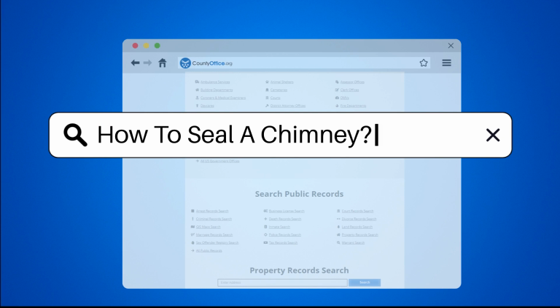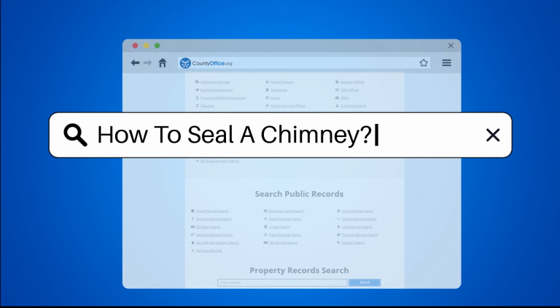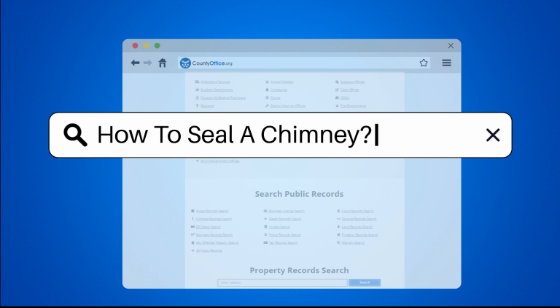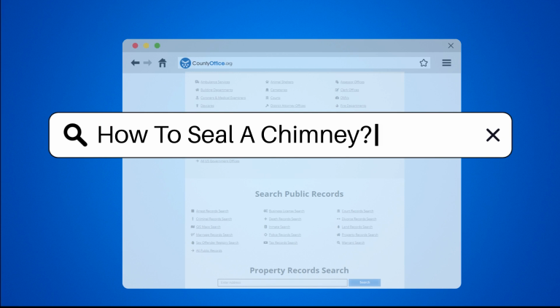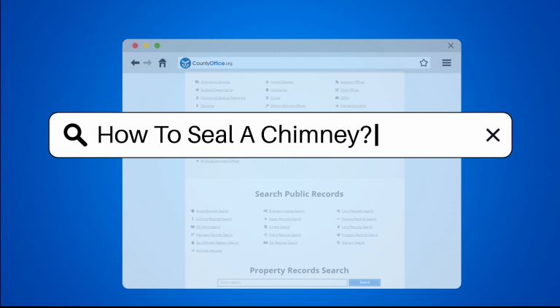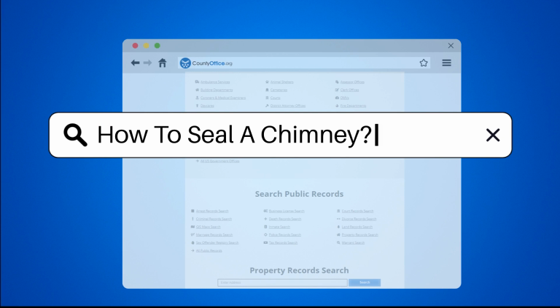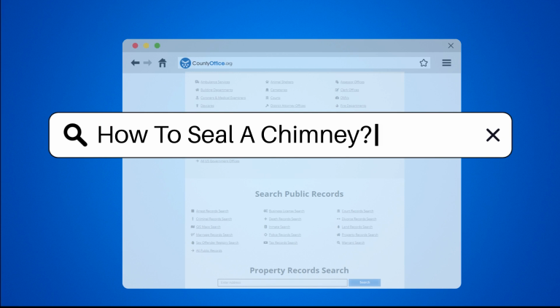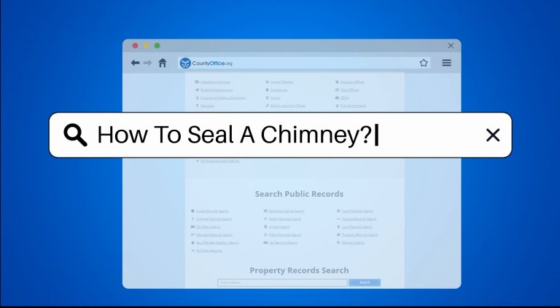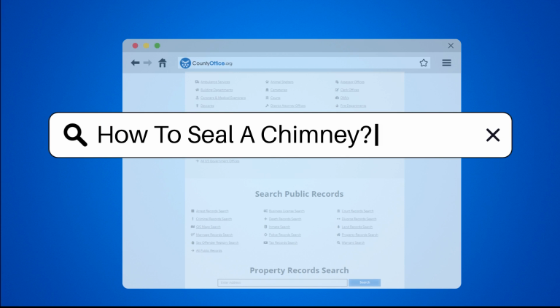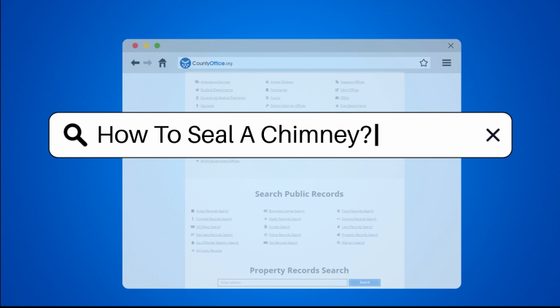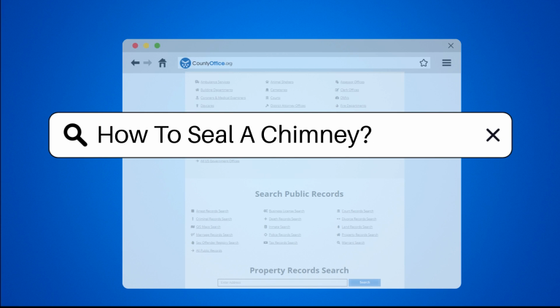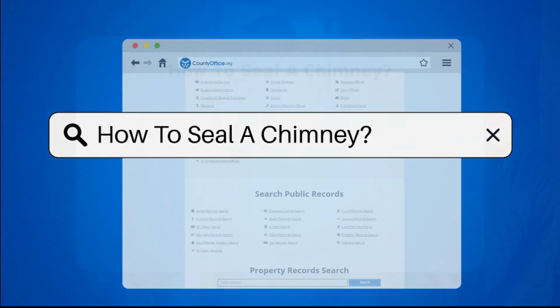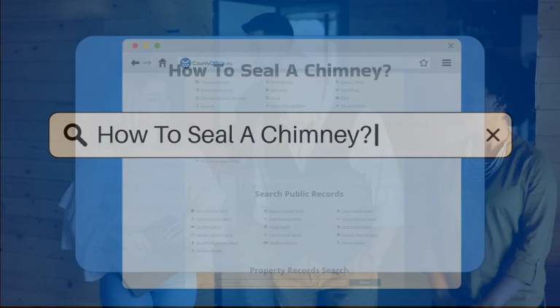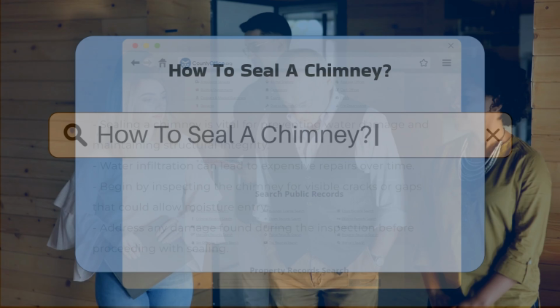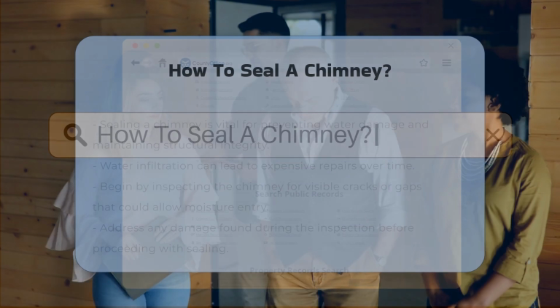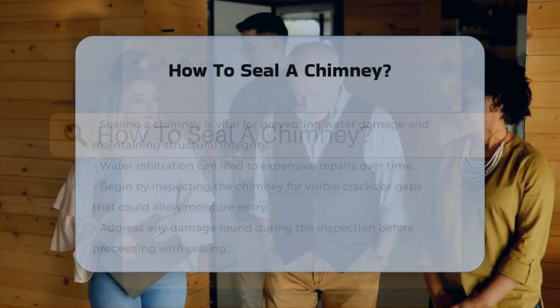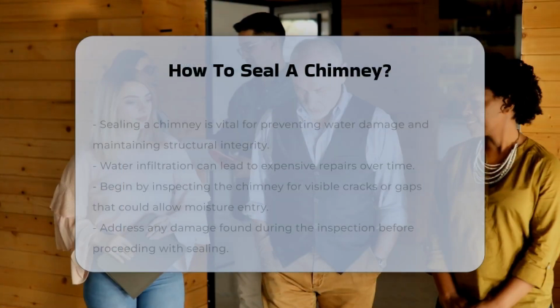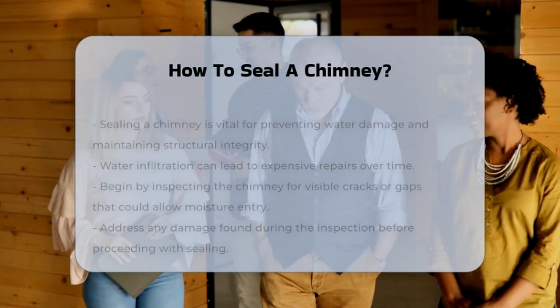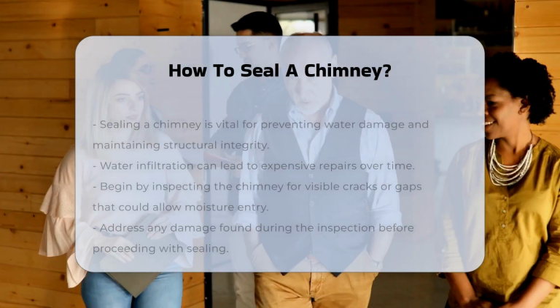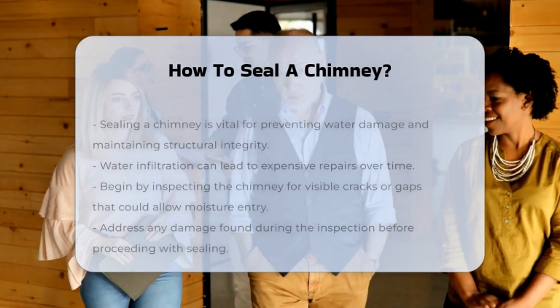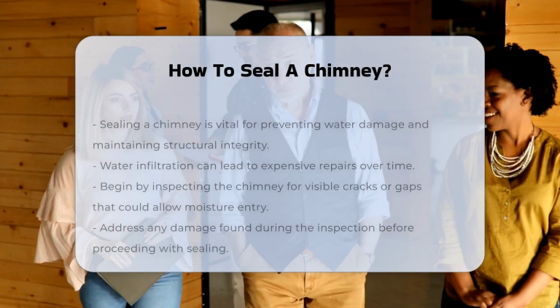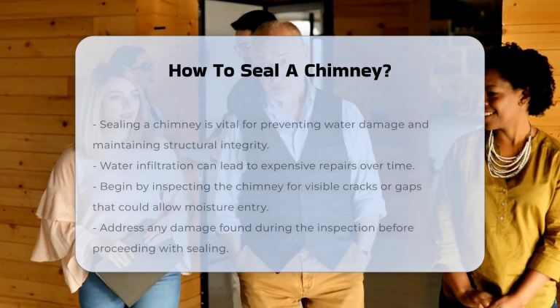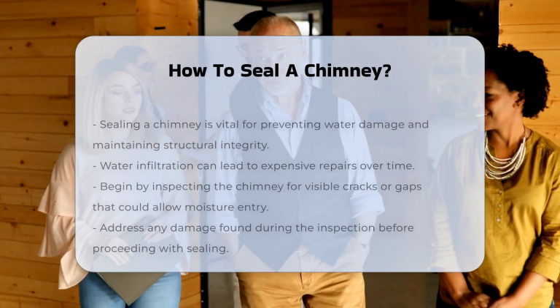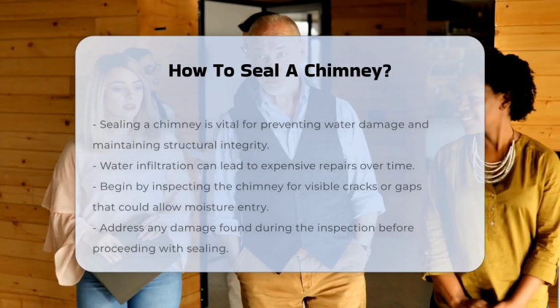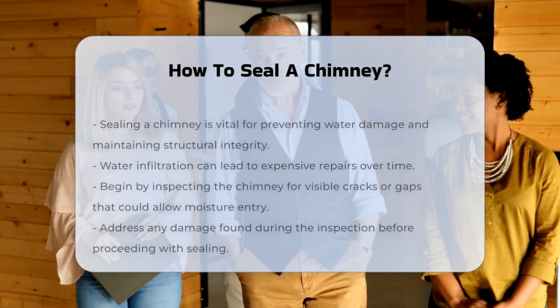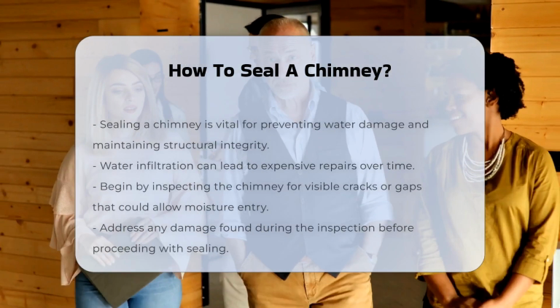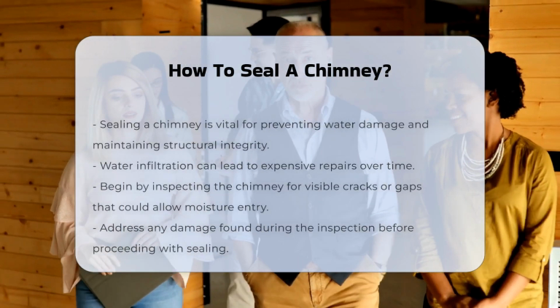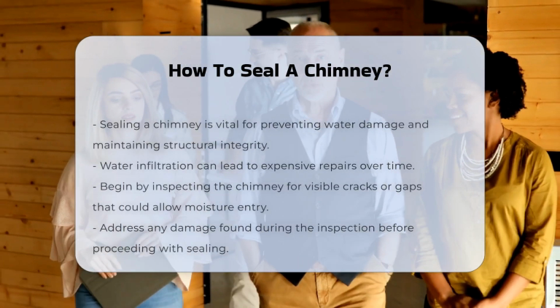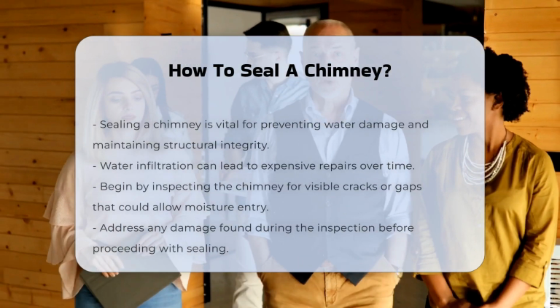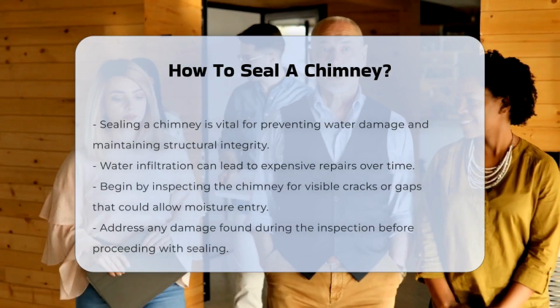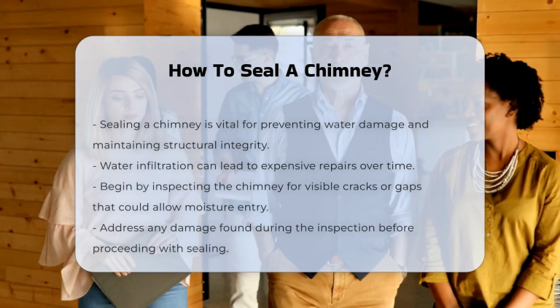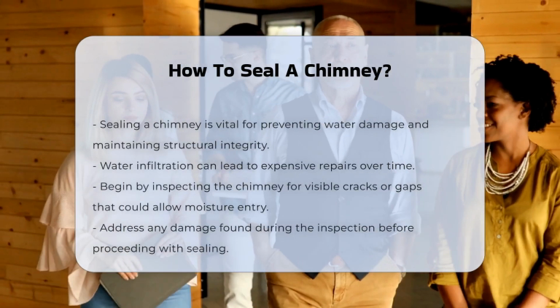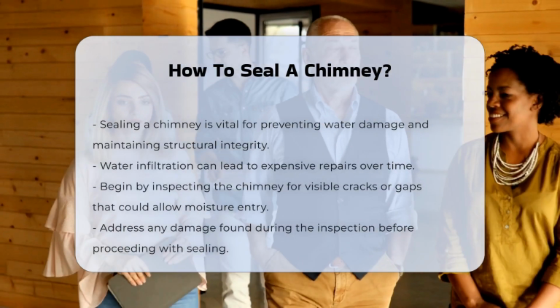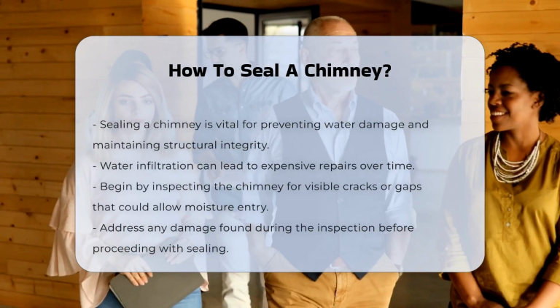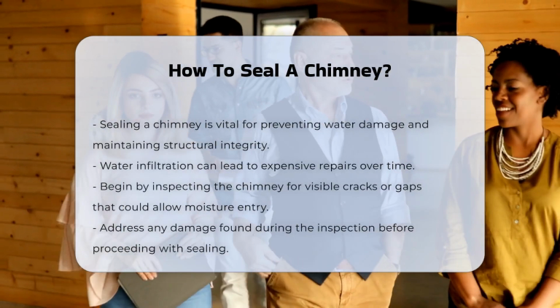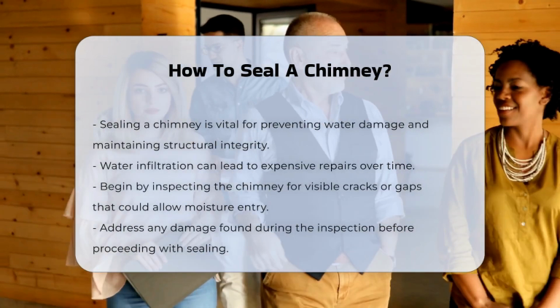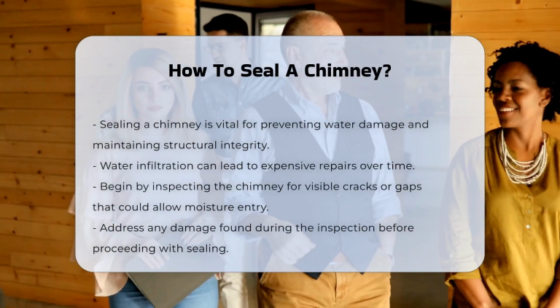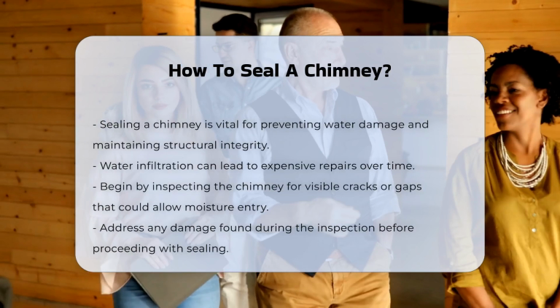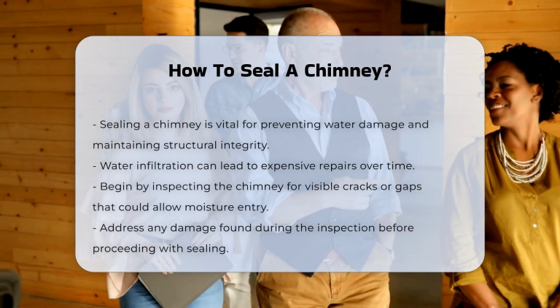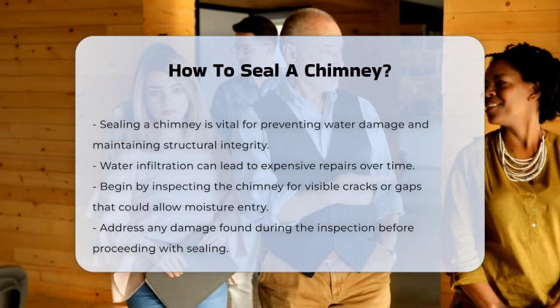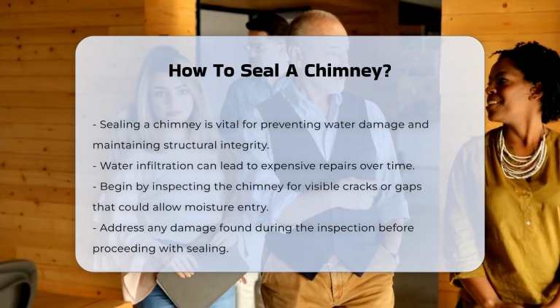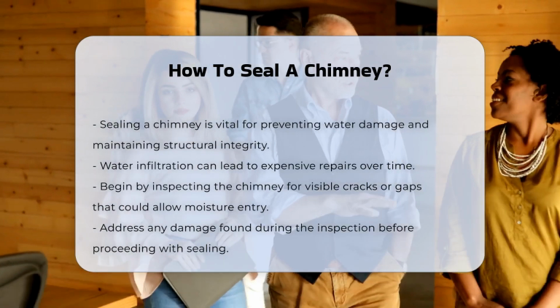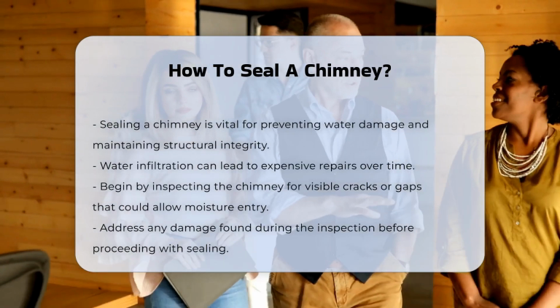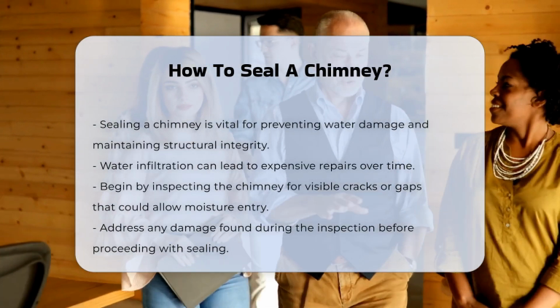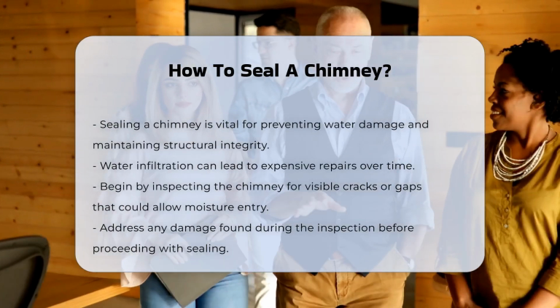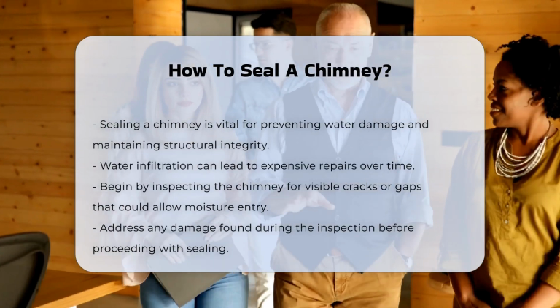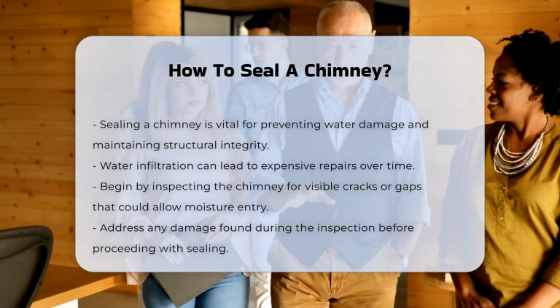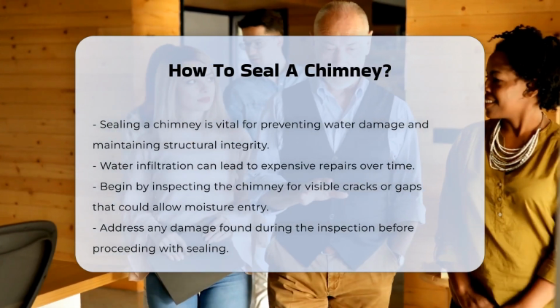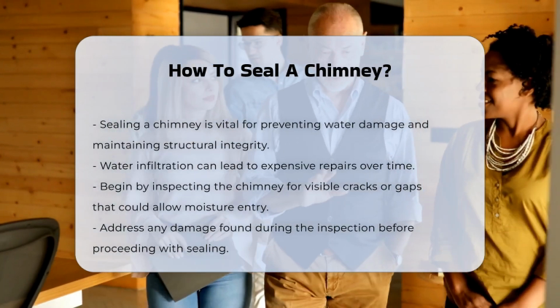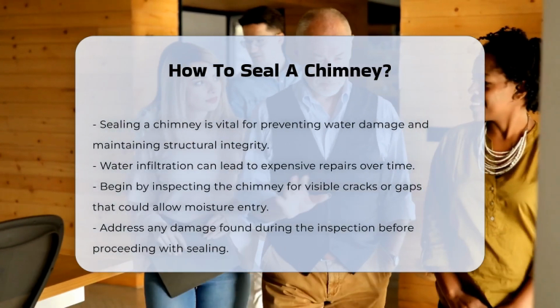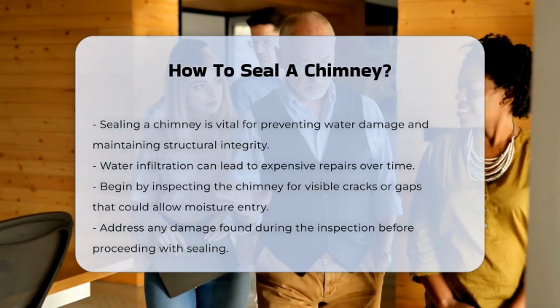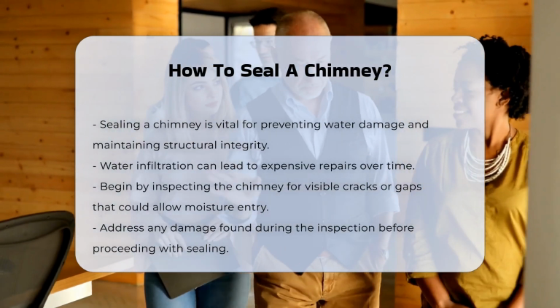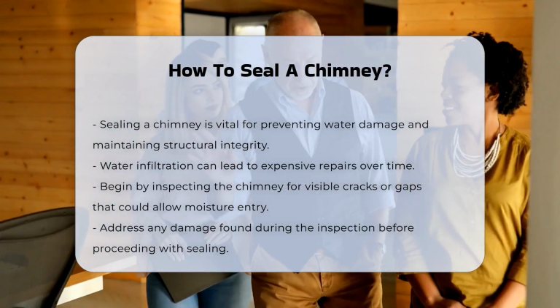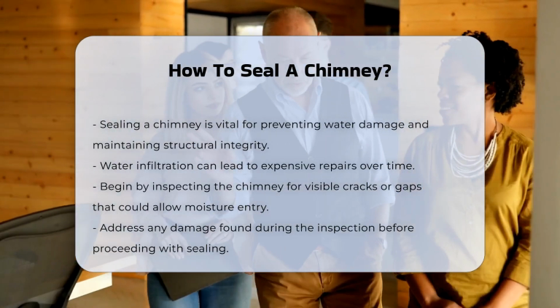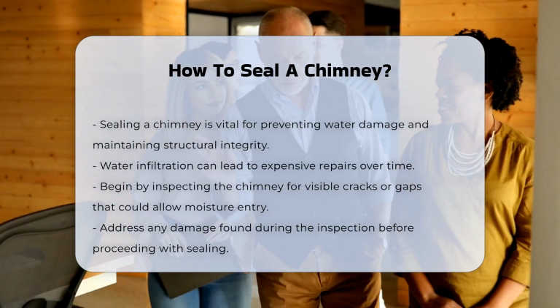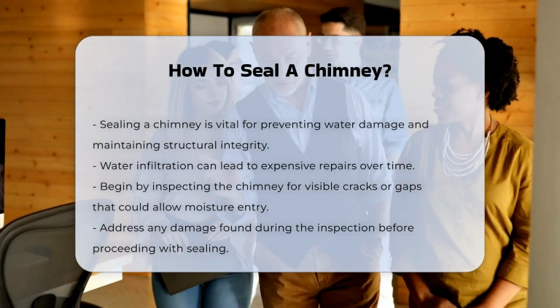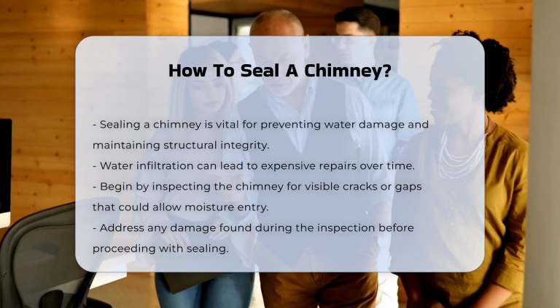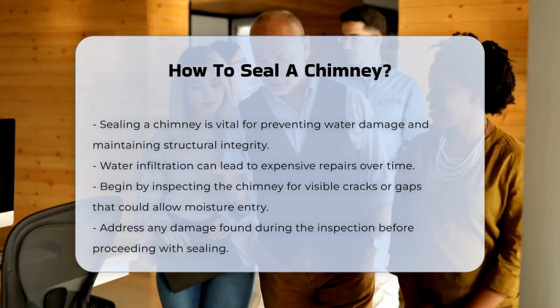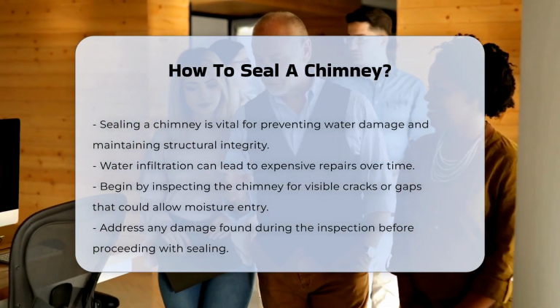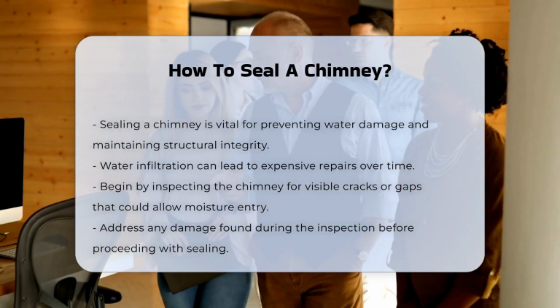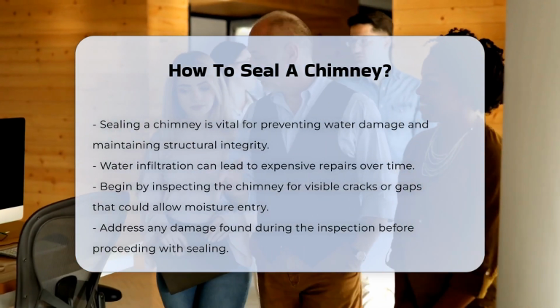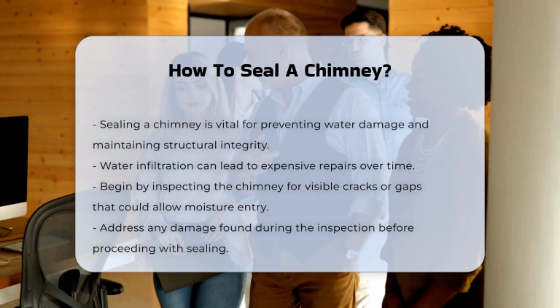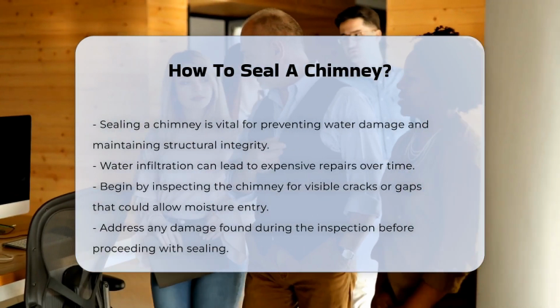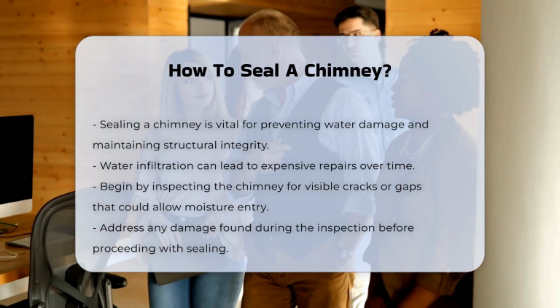Sealing a chimney is essential for preventing water damage and maintaining structural integrity. Water infiltration can lead to costly repairs.